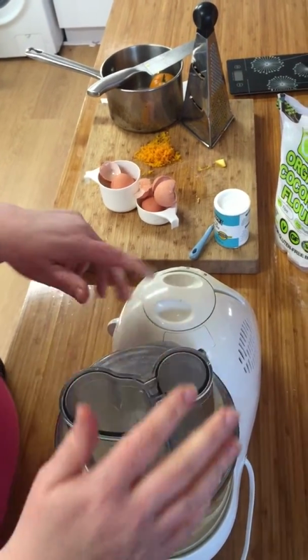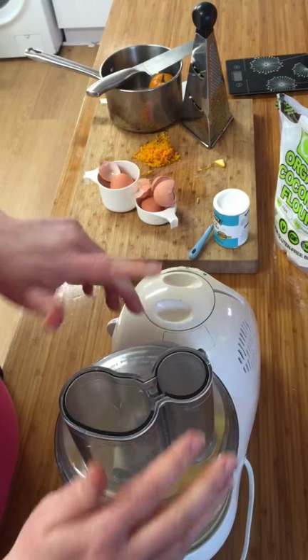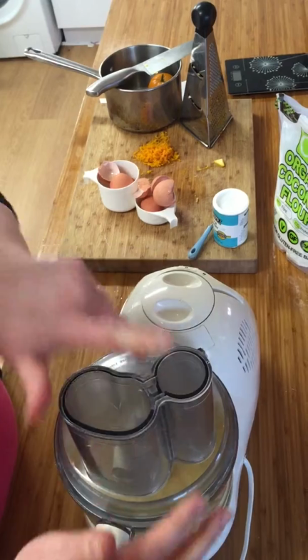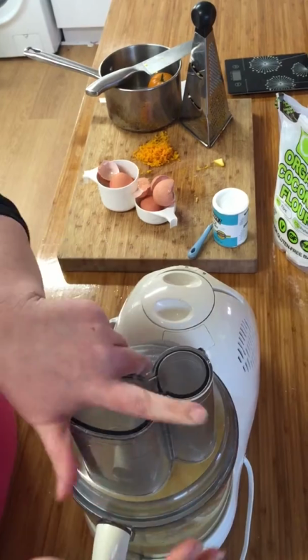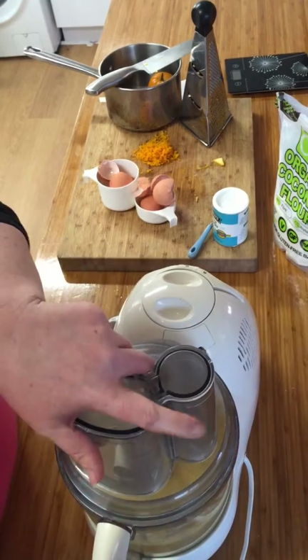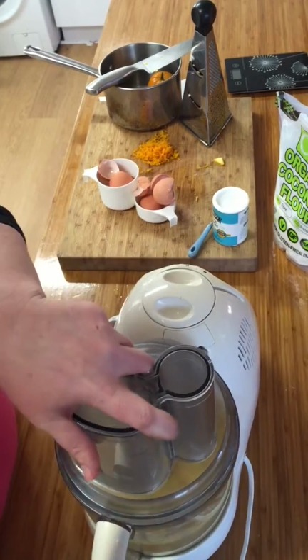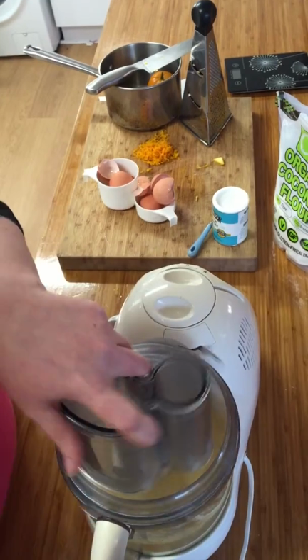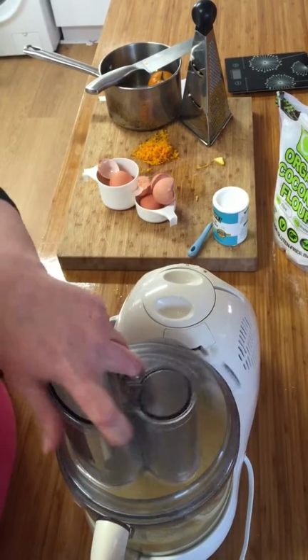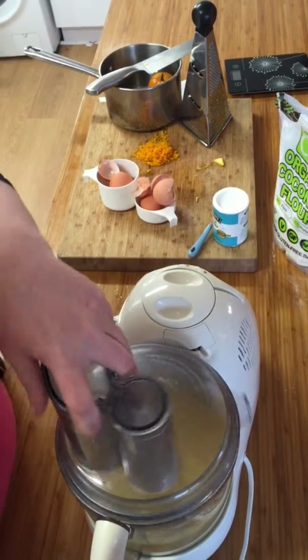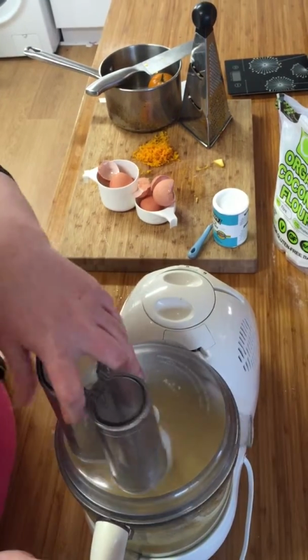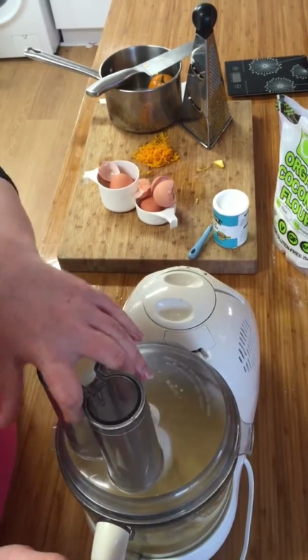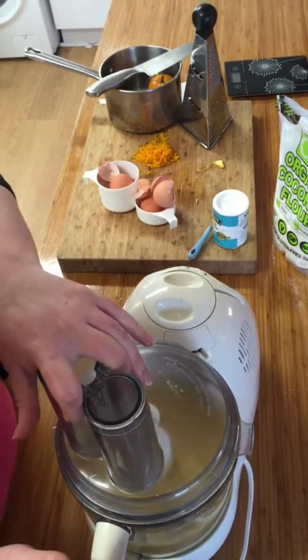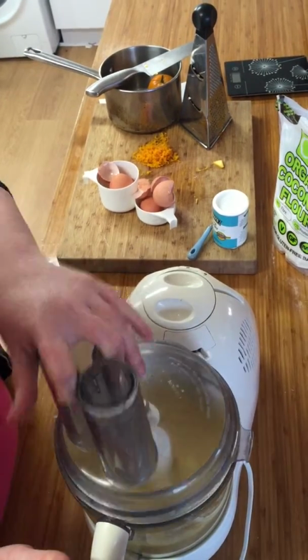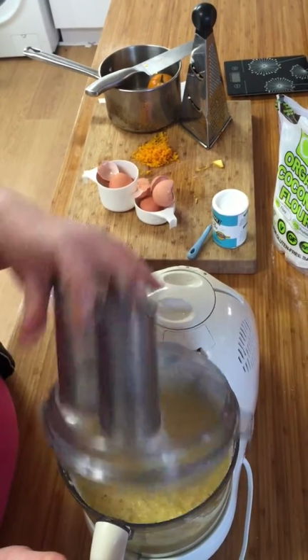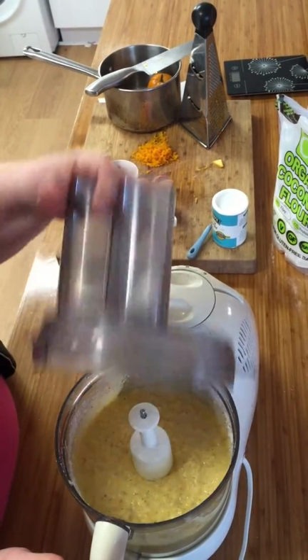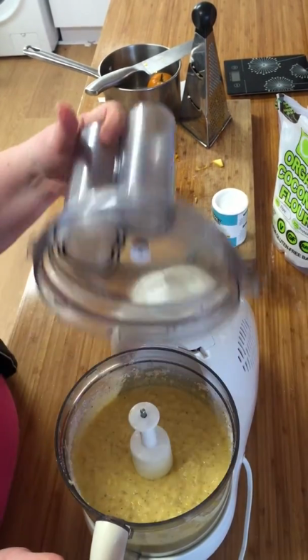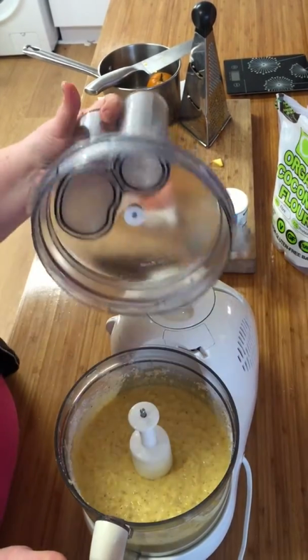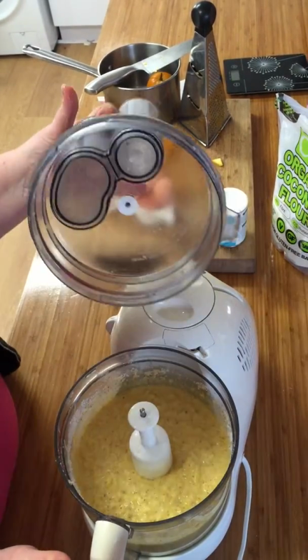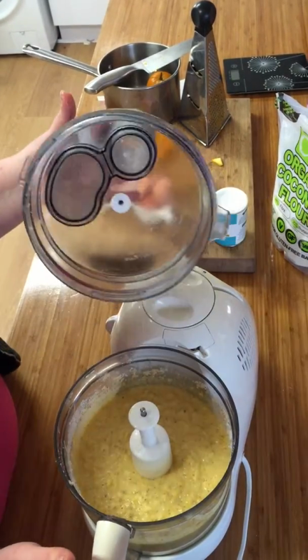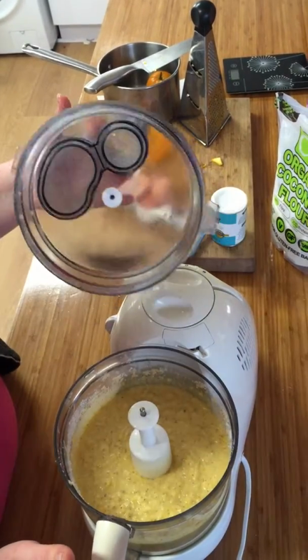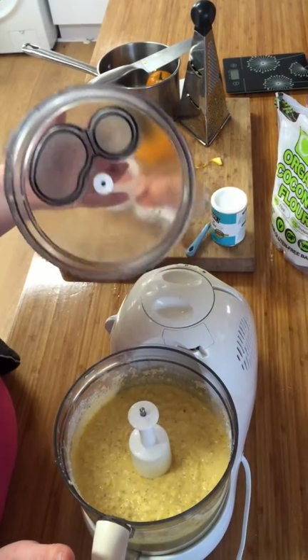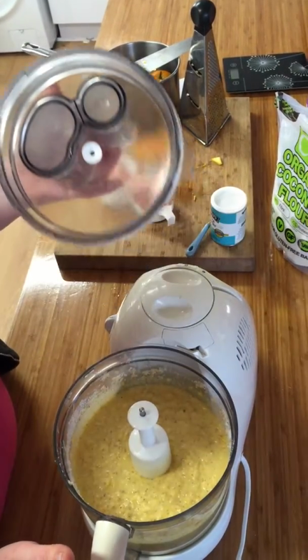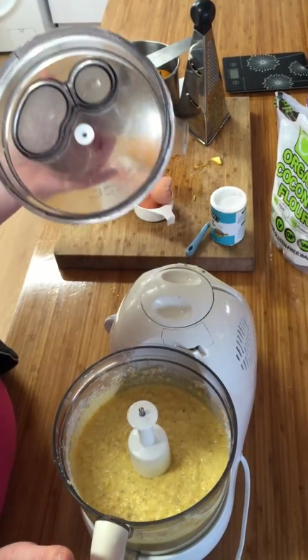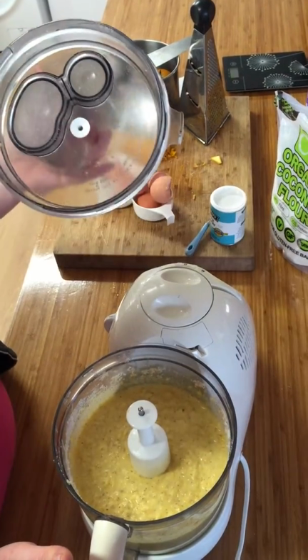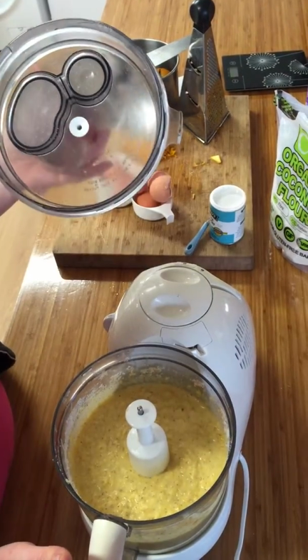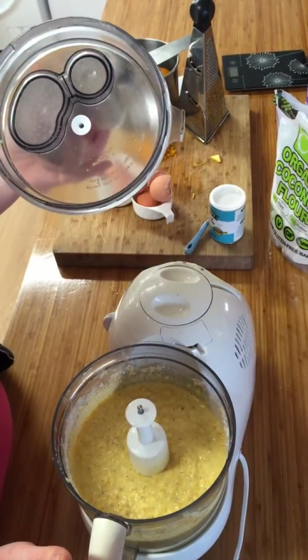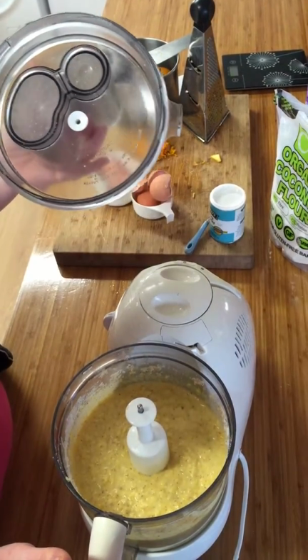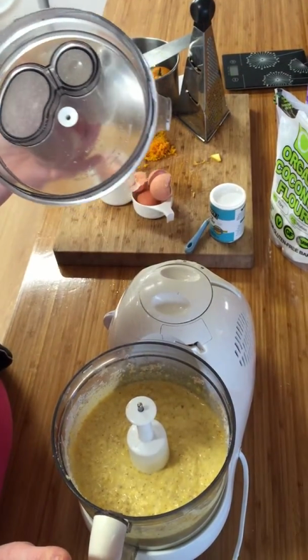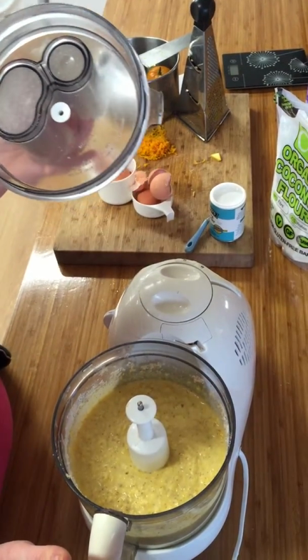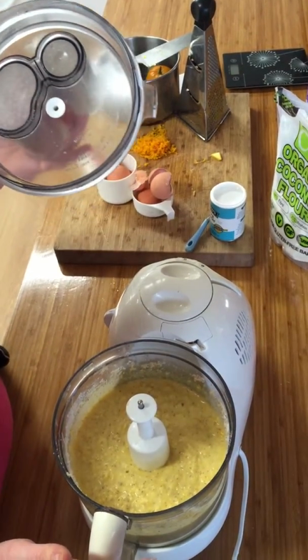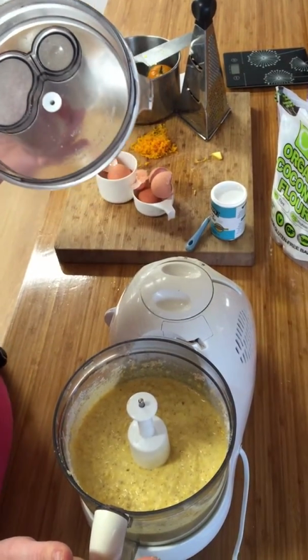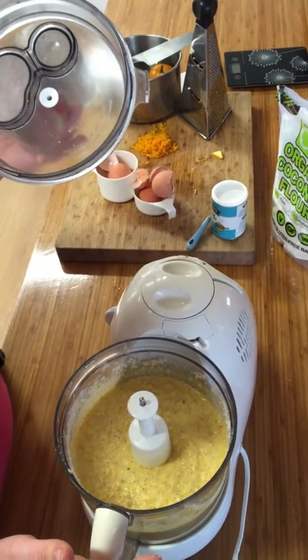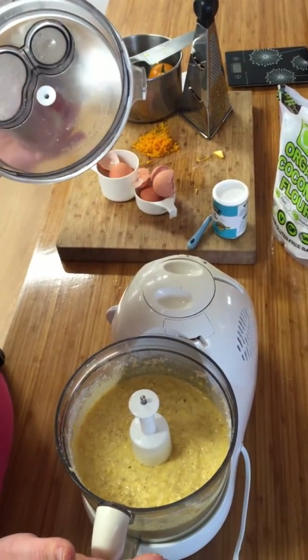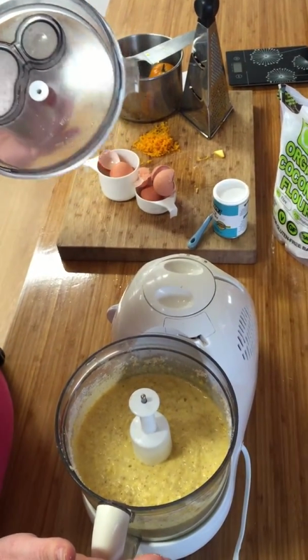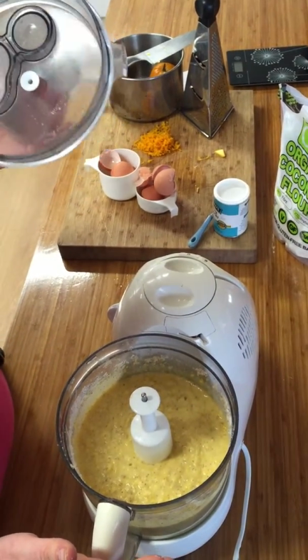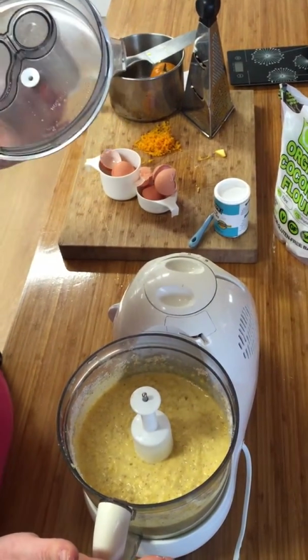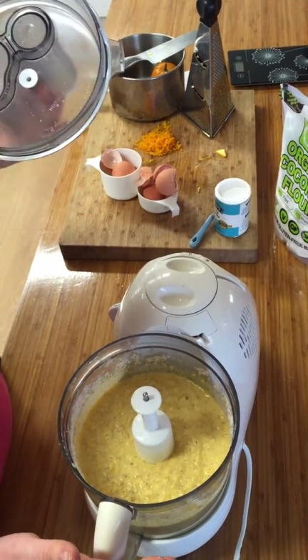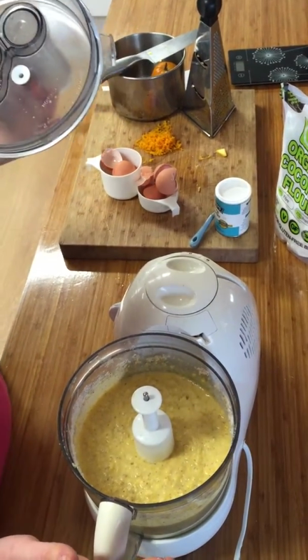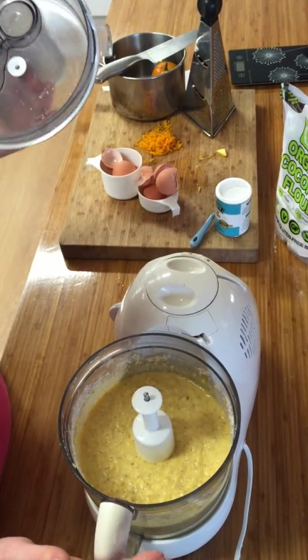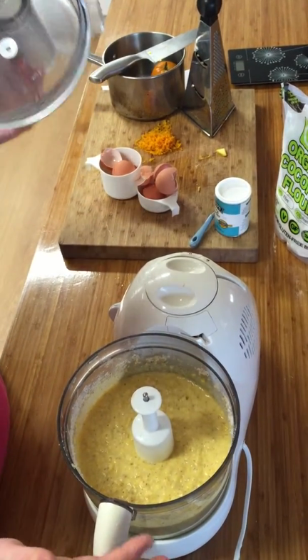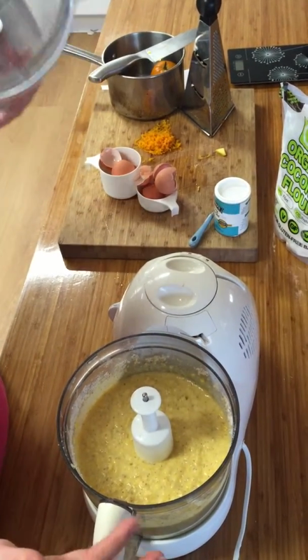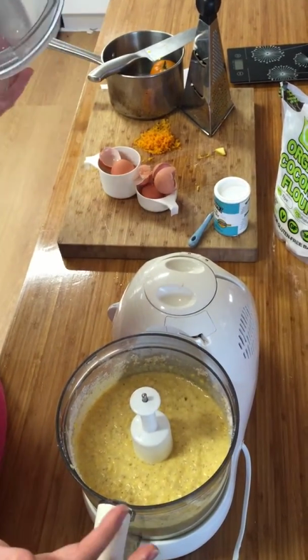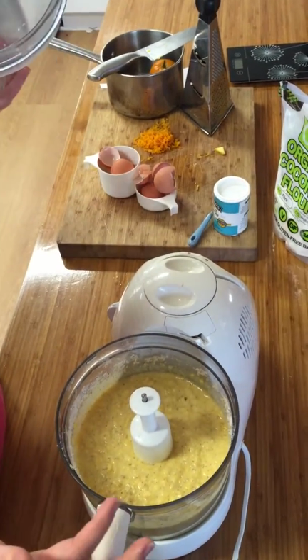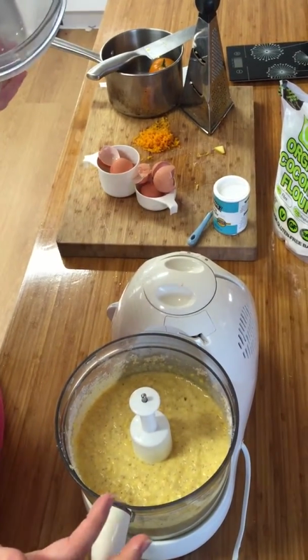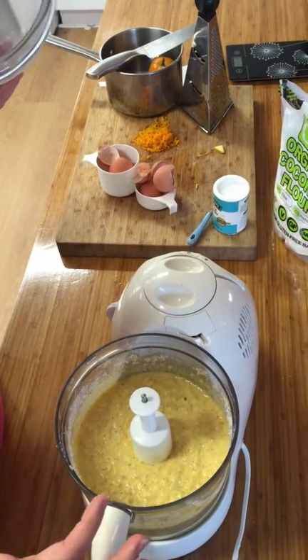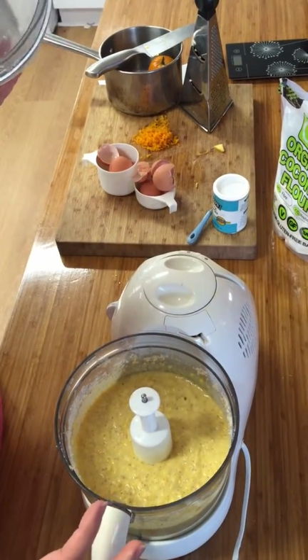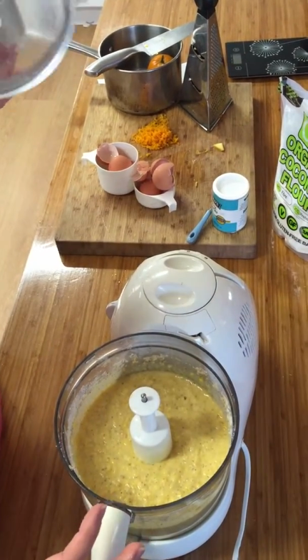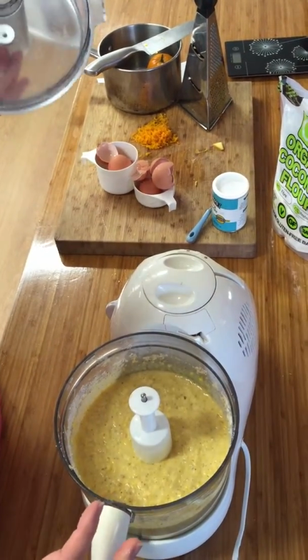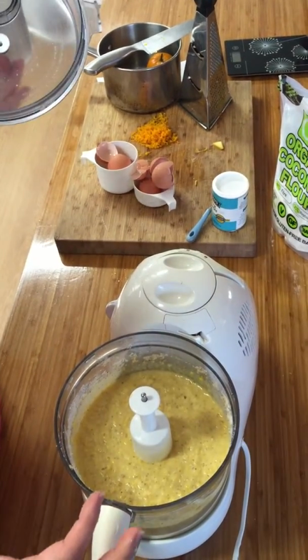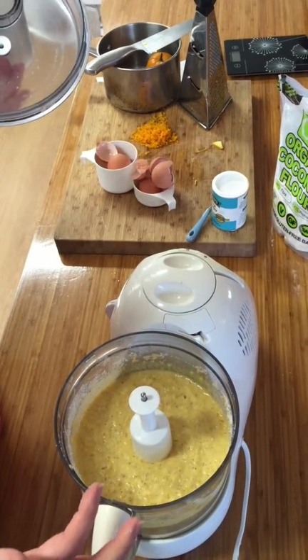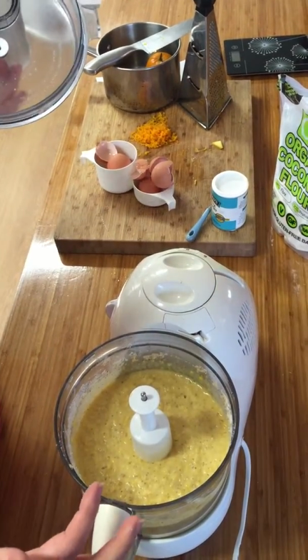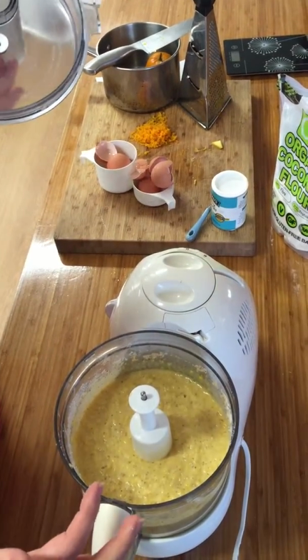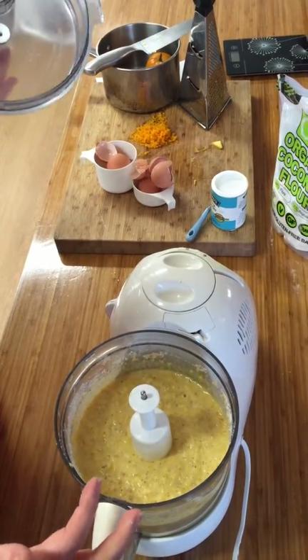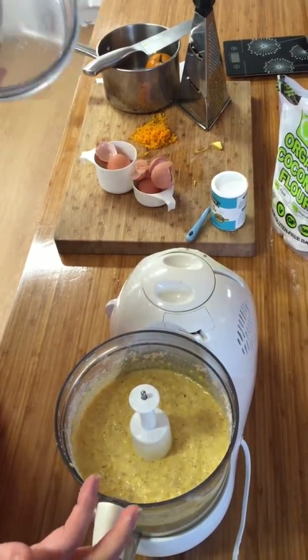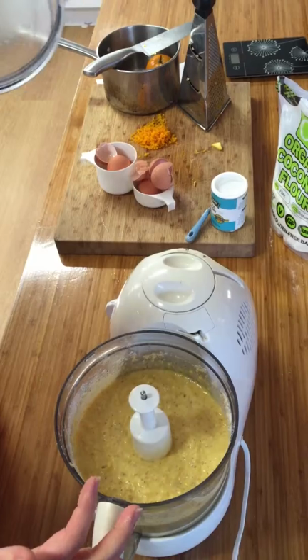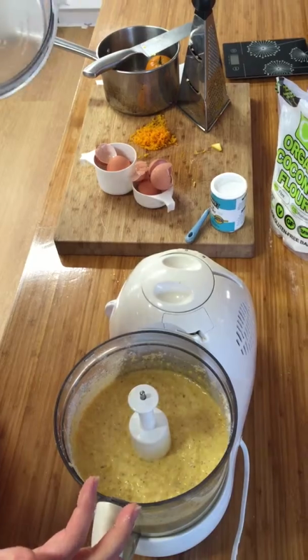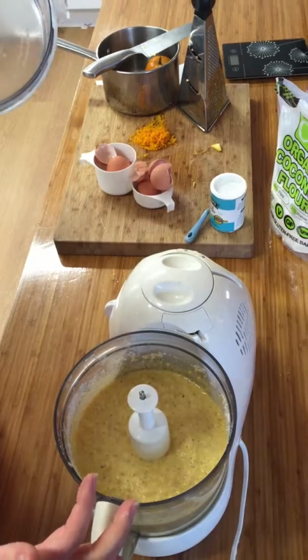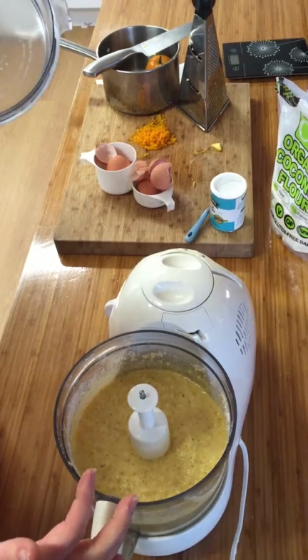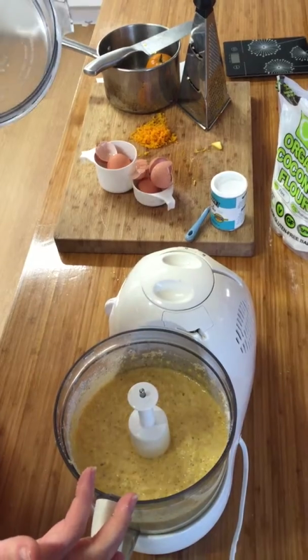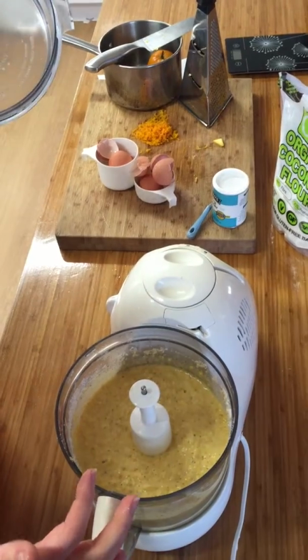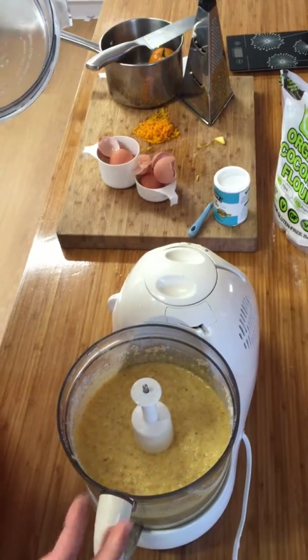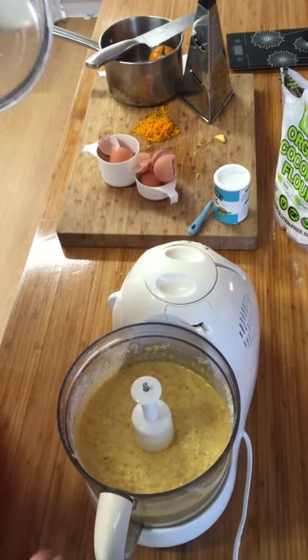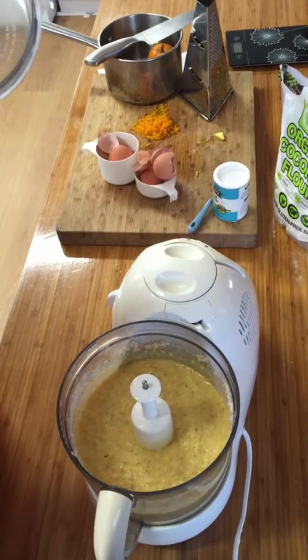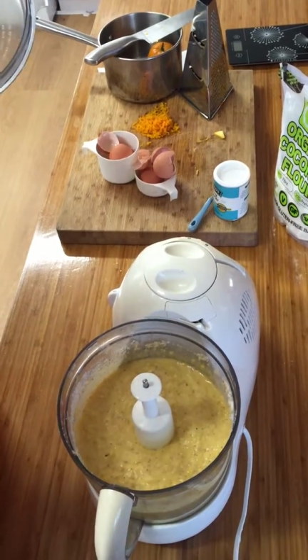Let's have a look — looking pretty good! This will be a very moist orange cake.